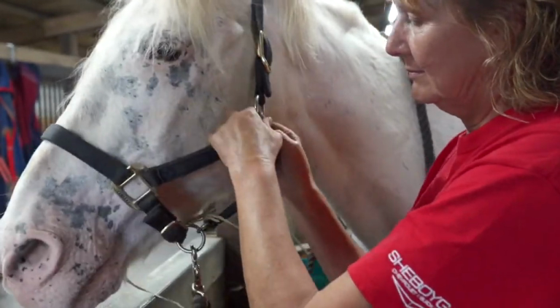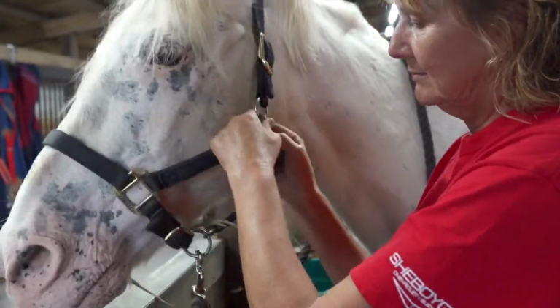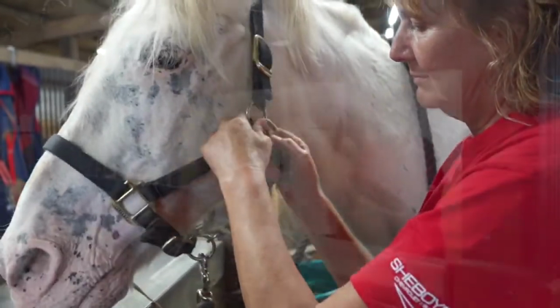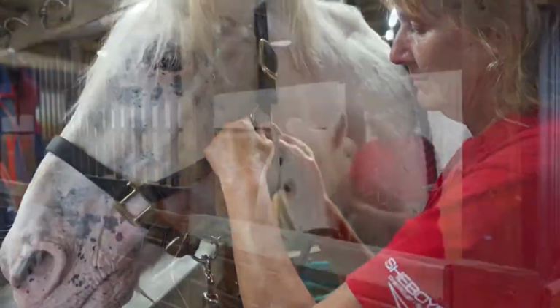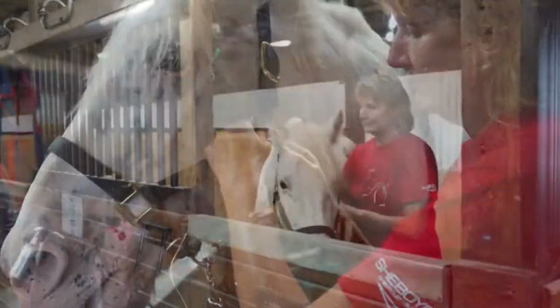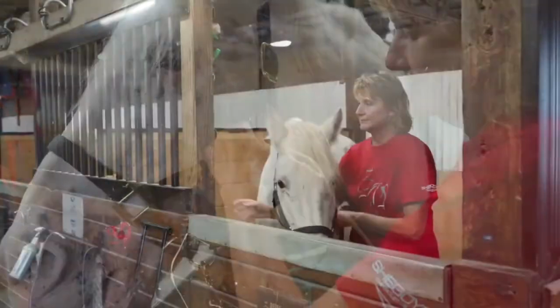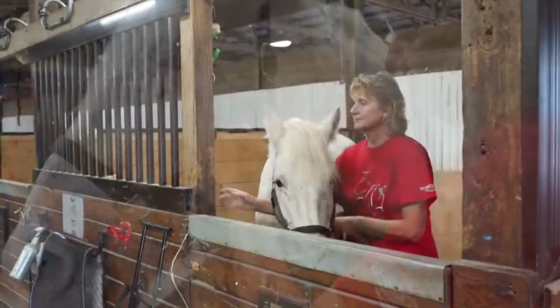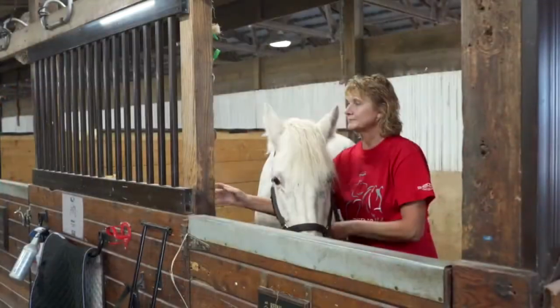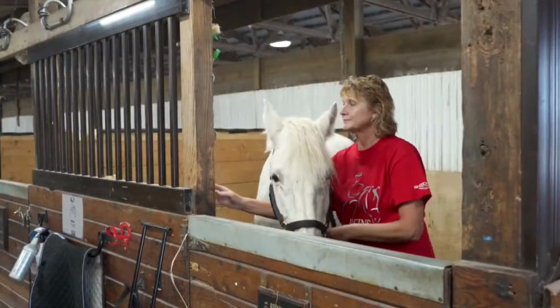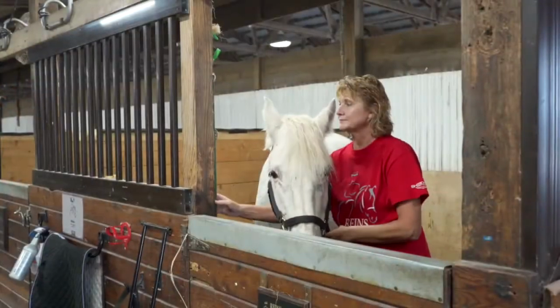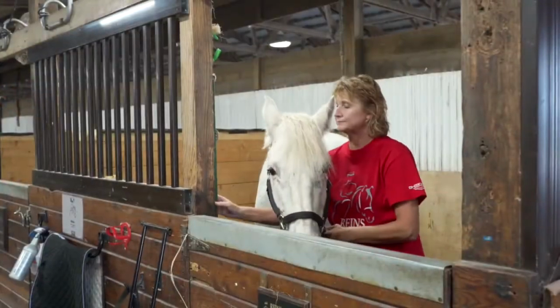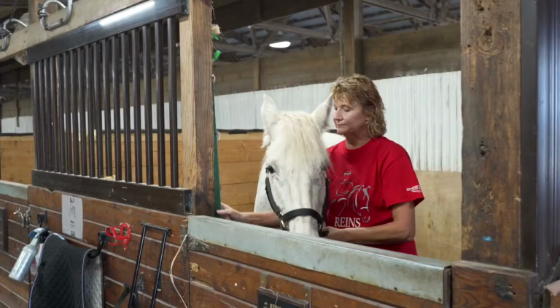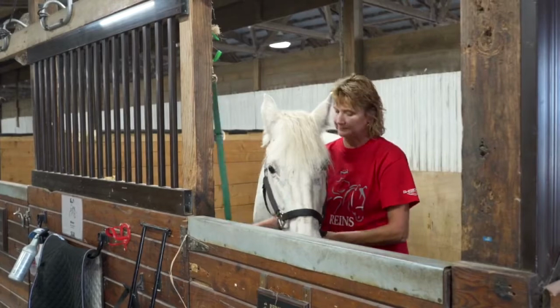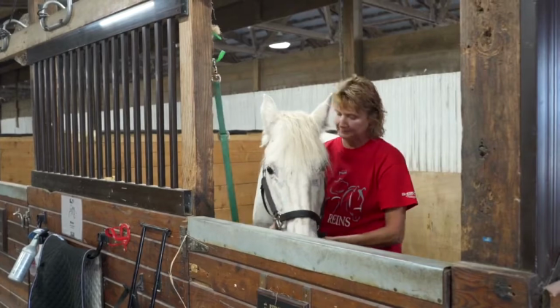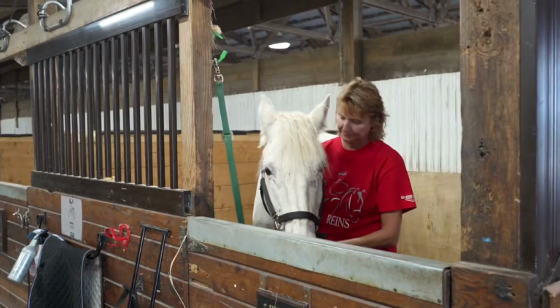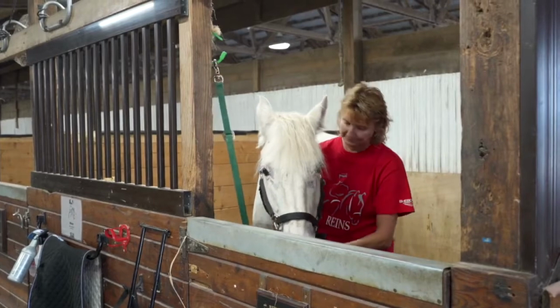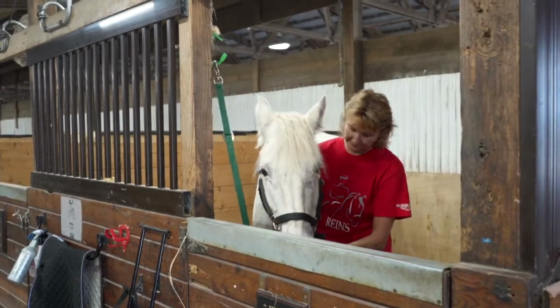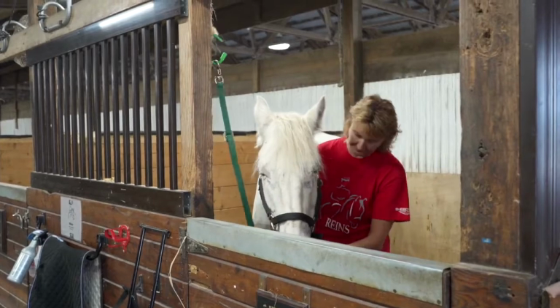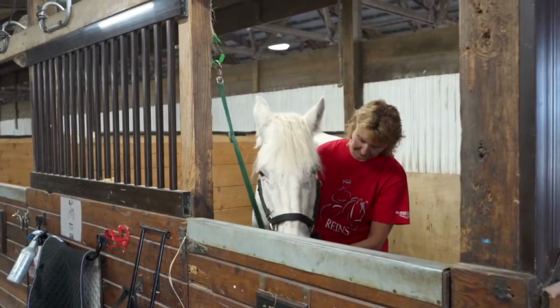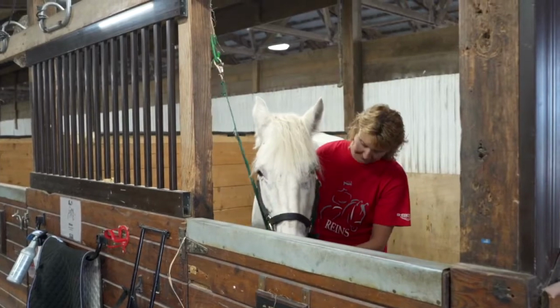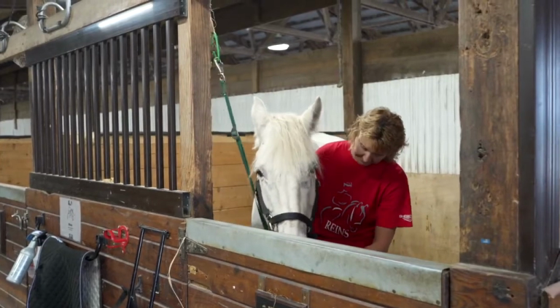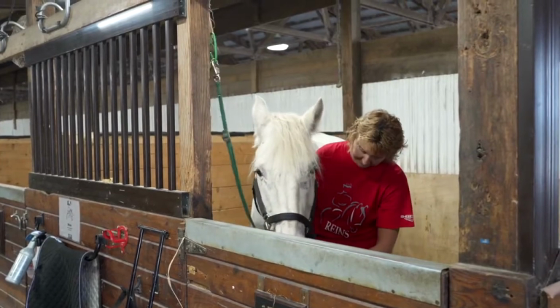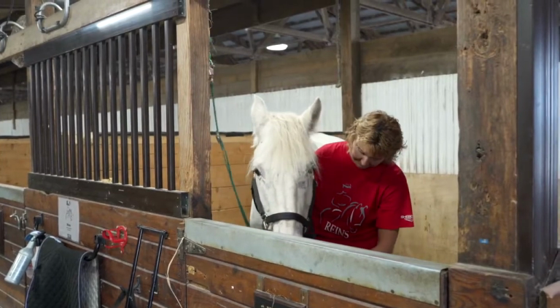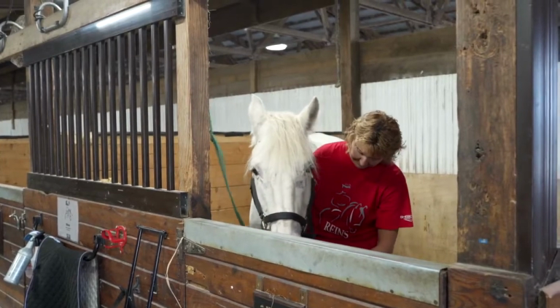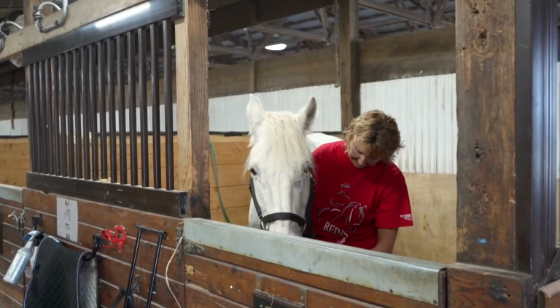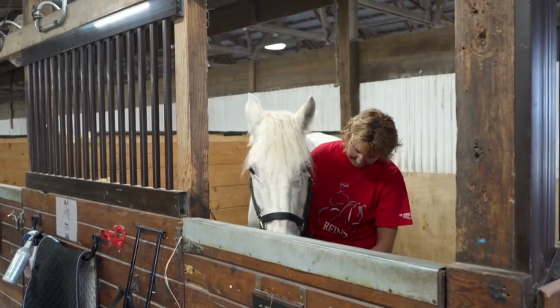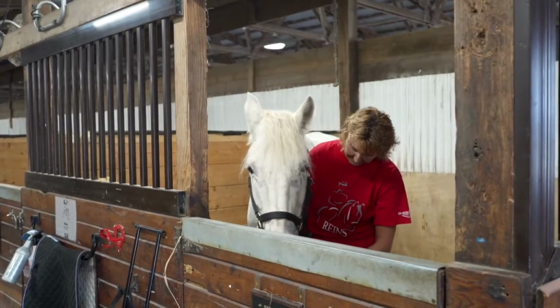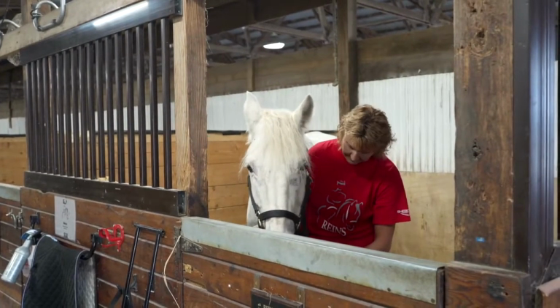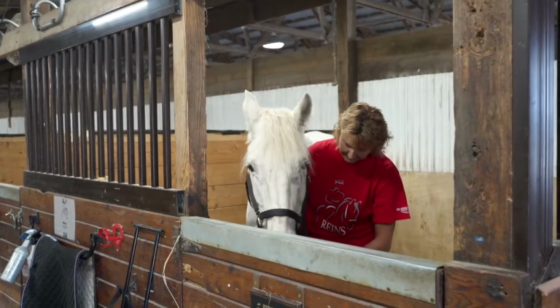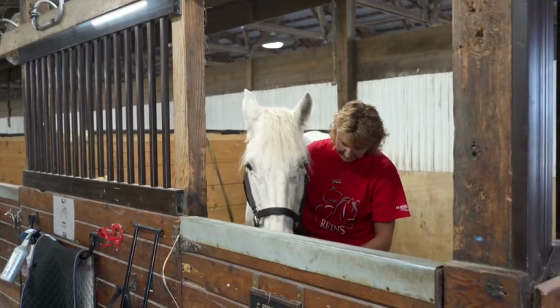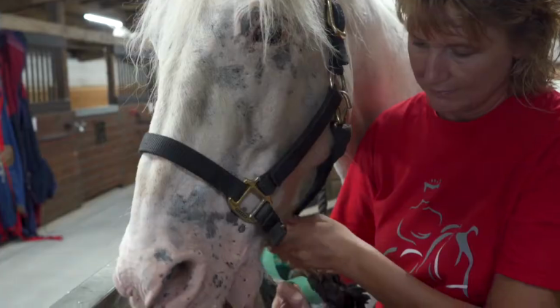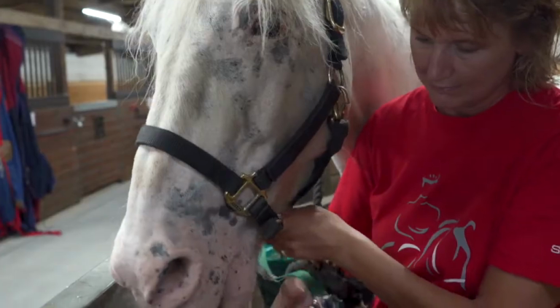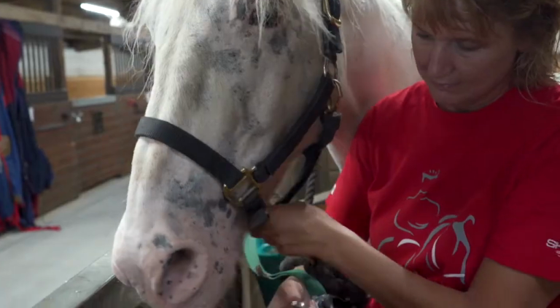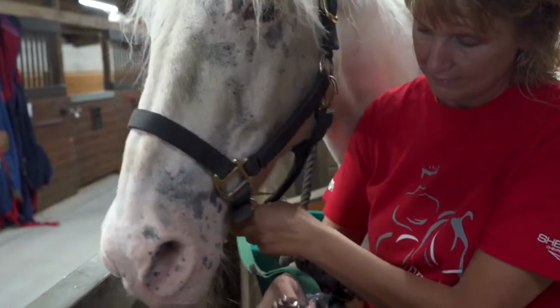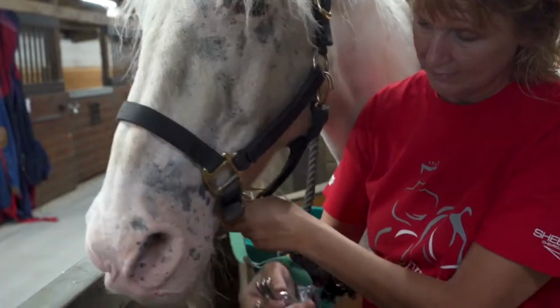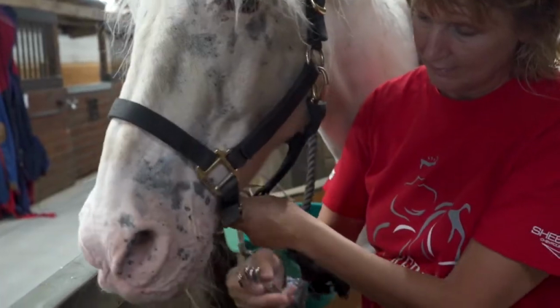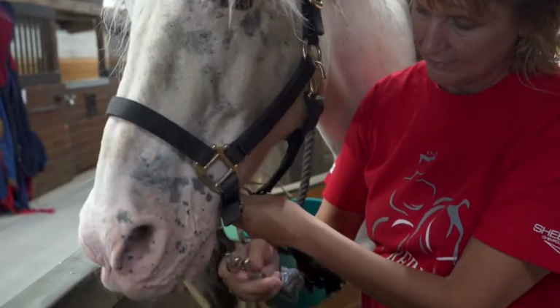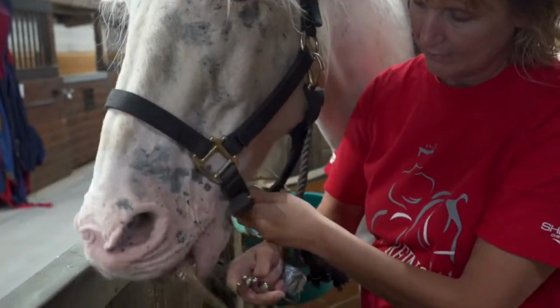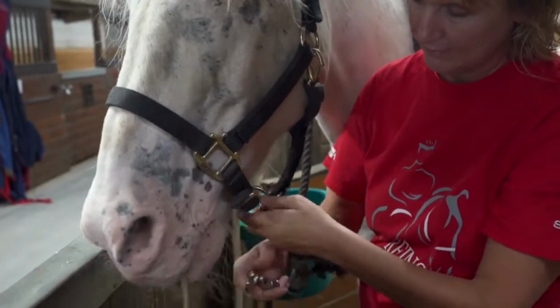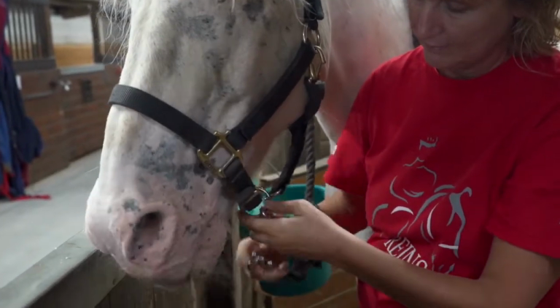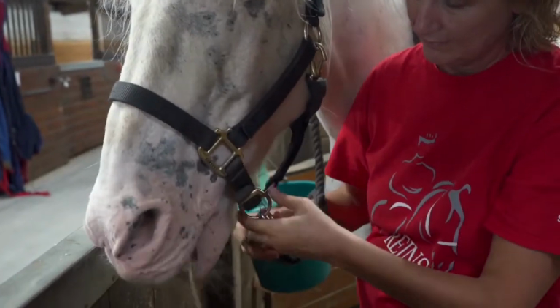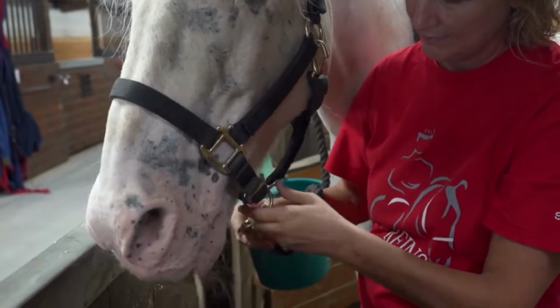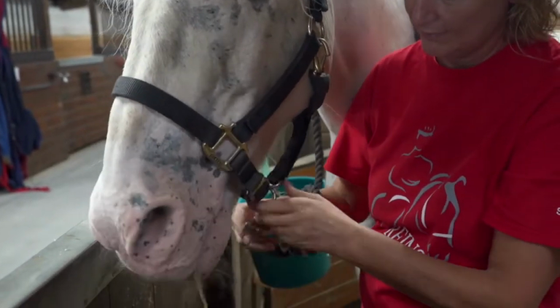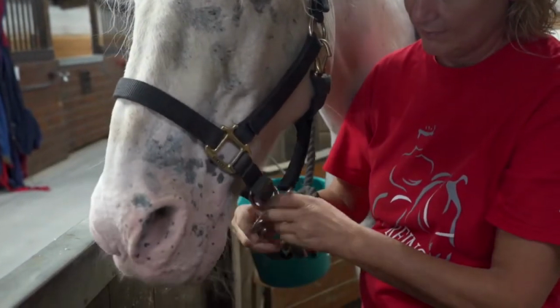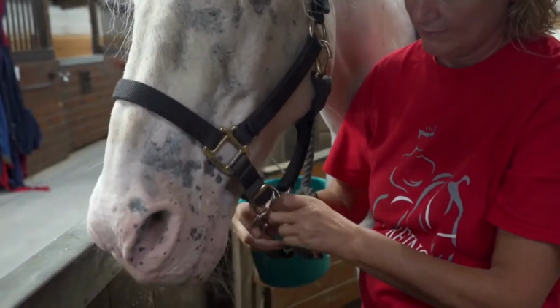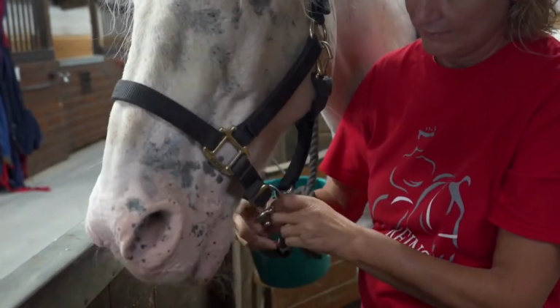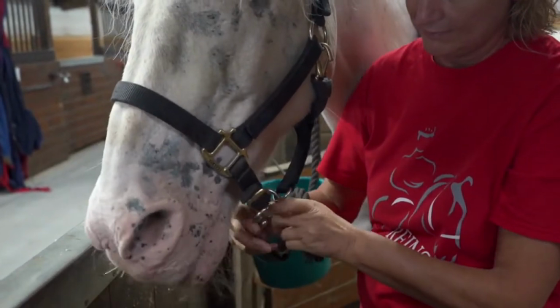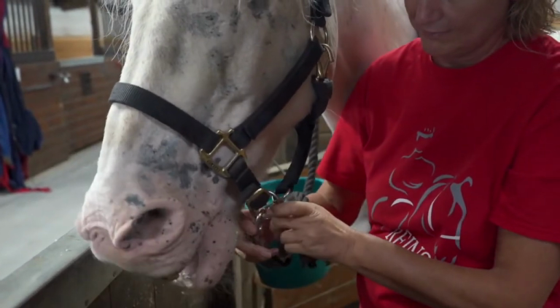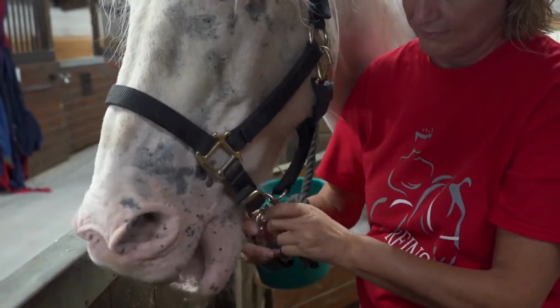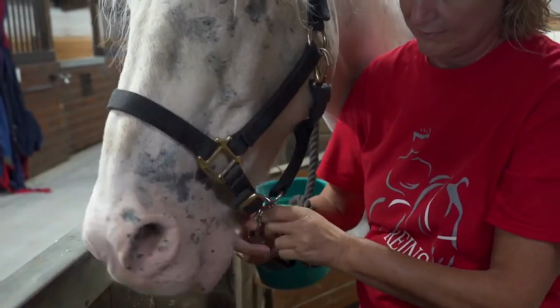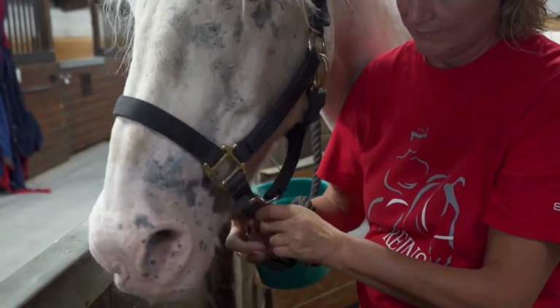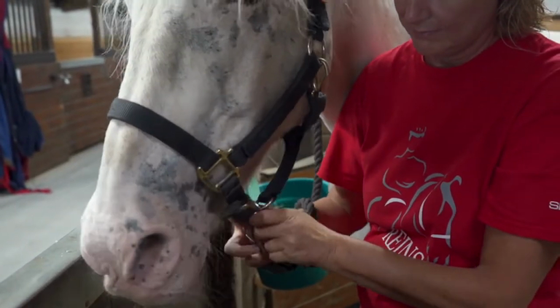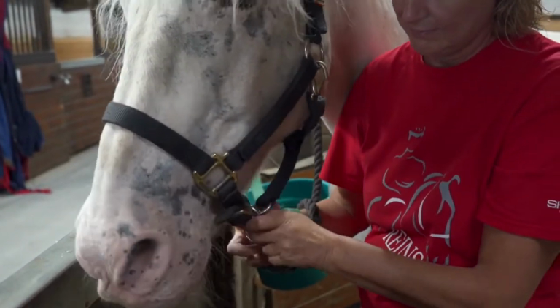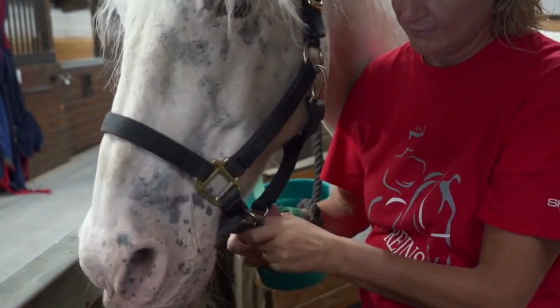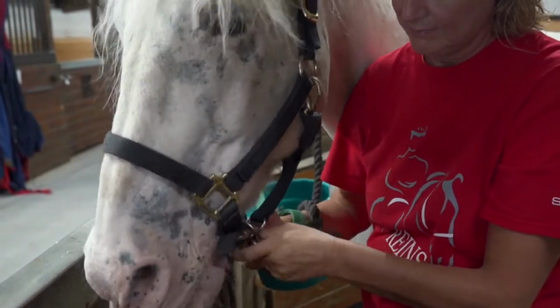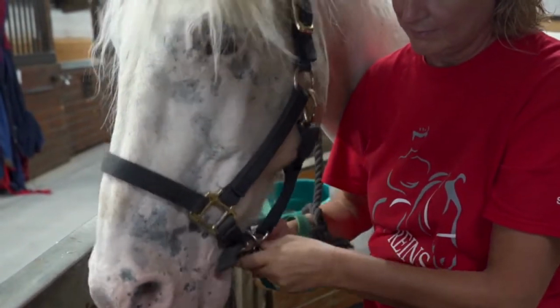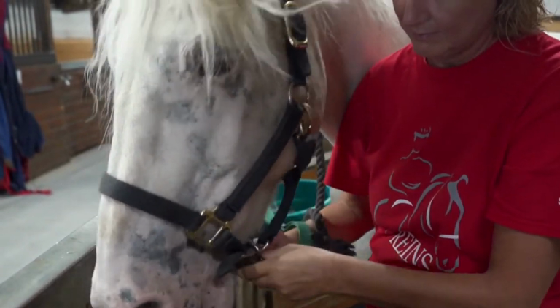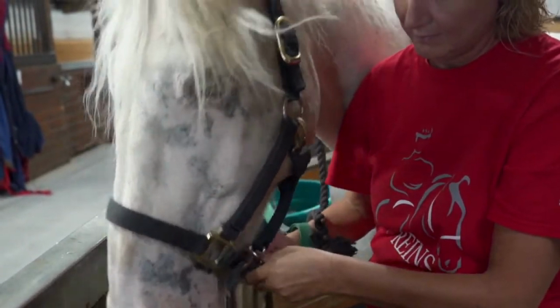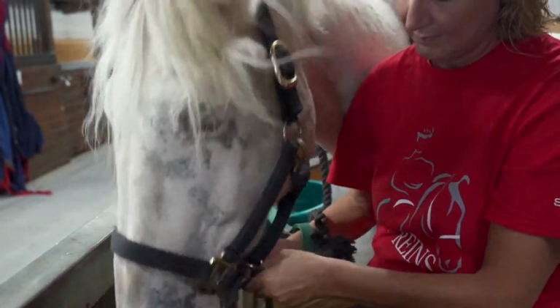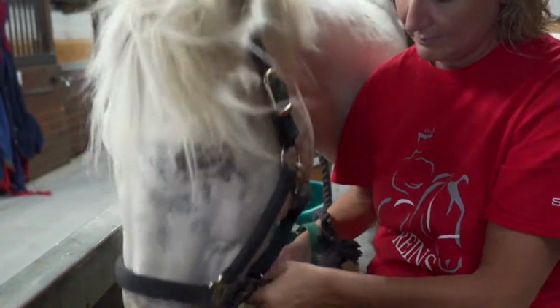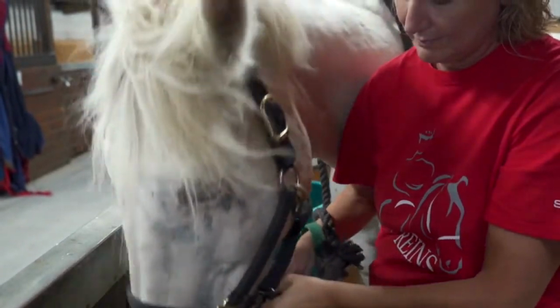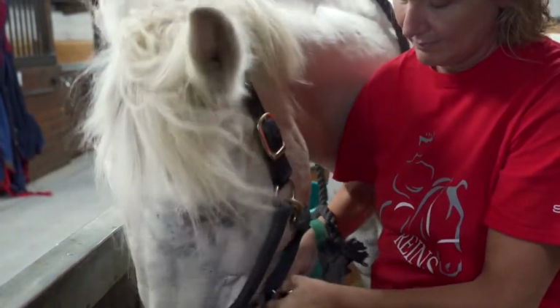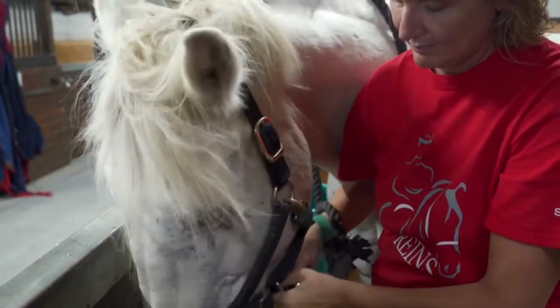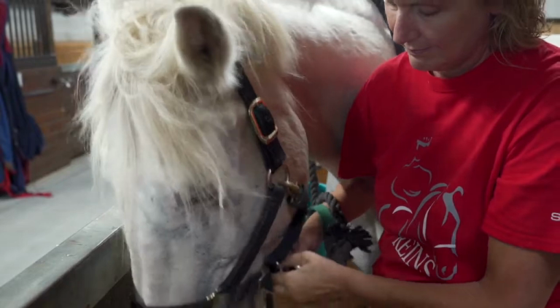All horses must be tied using the quick release tie provided in each stall during all grooming and tacking procedures.